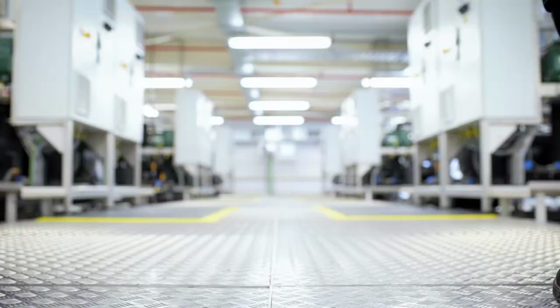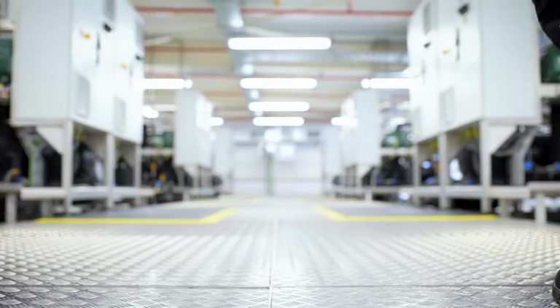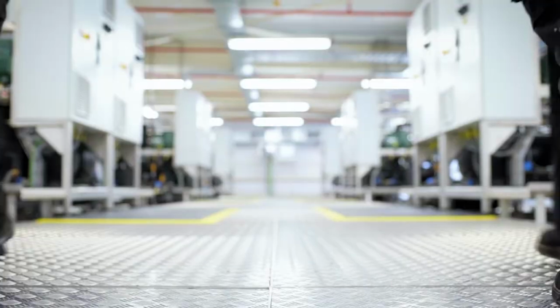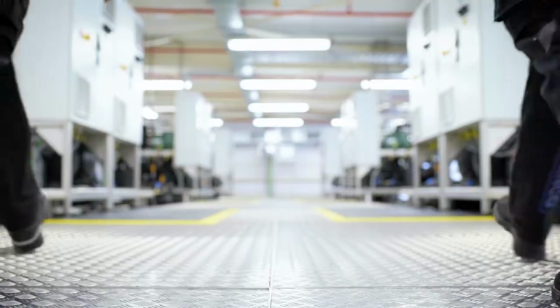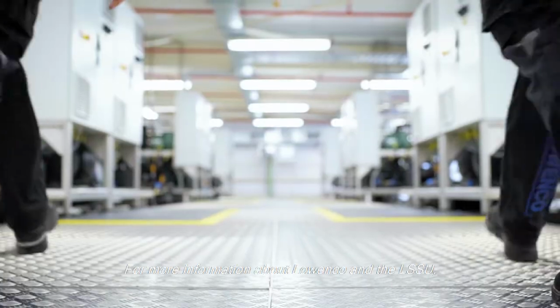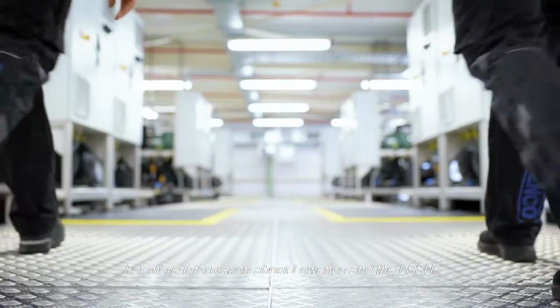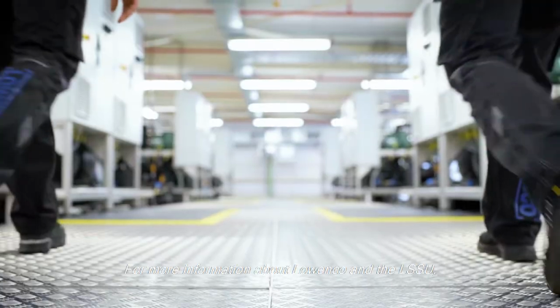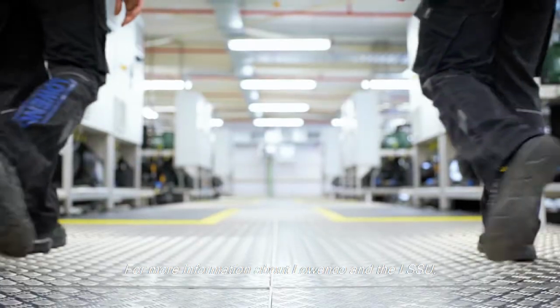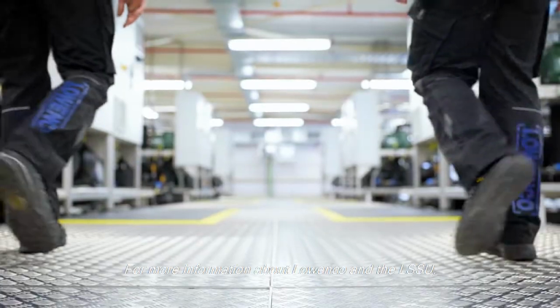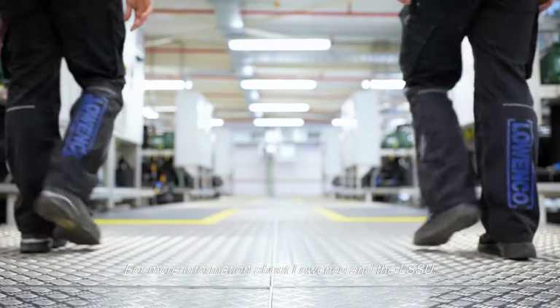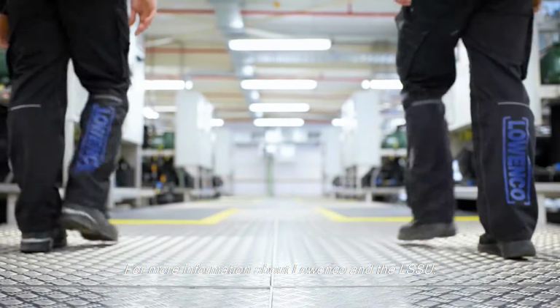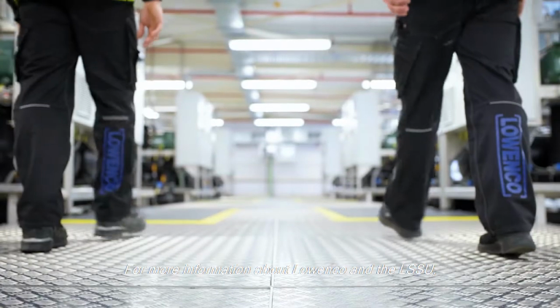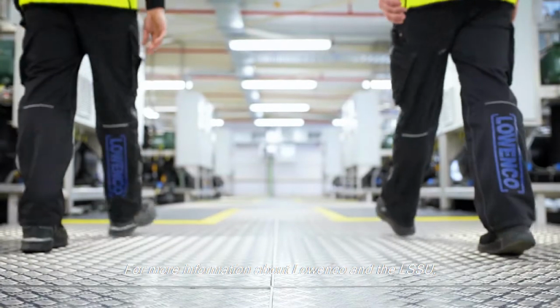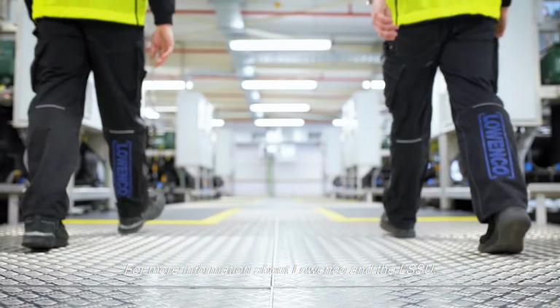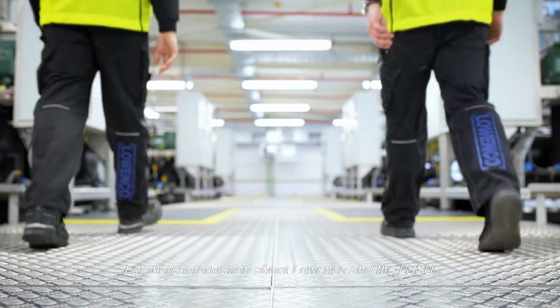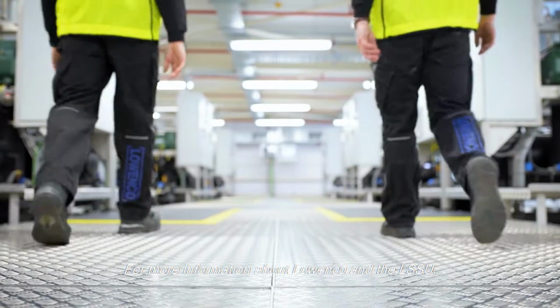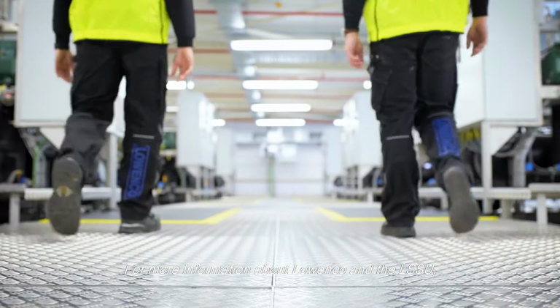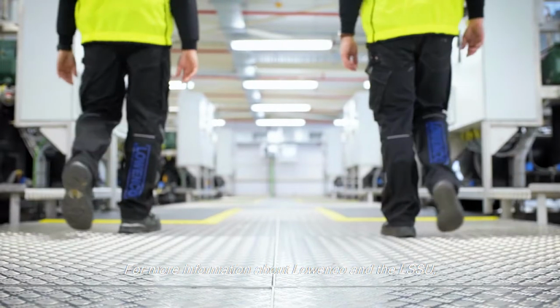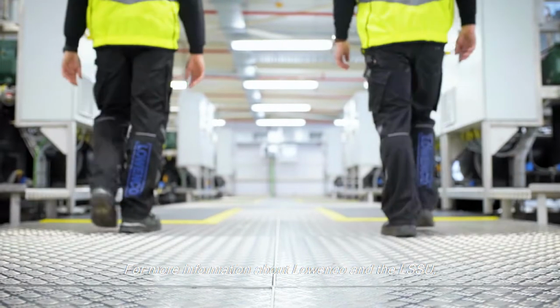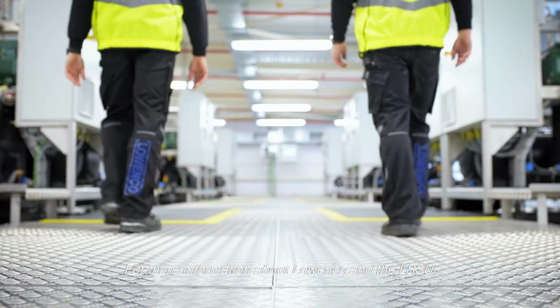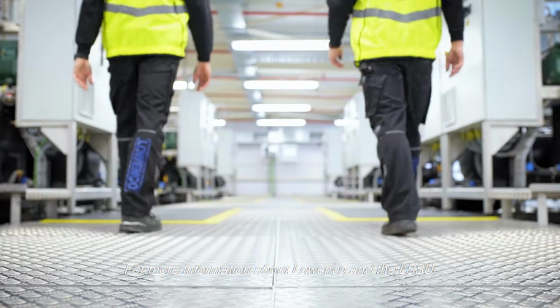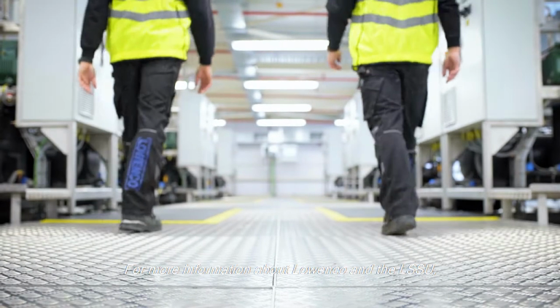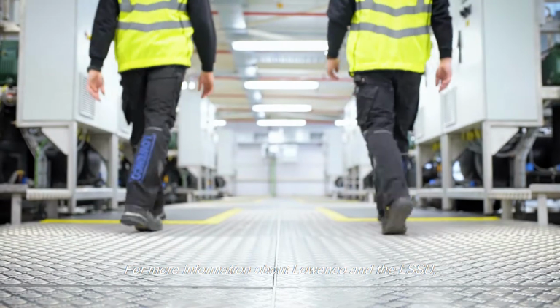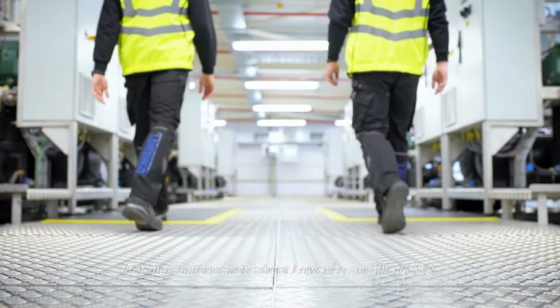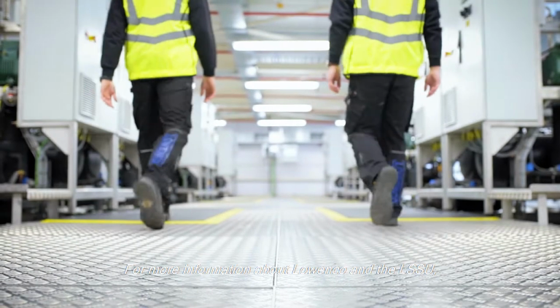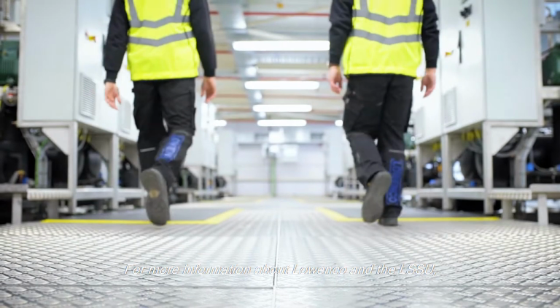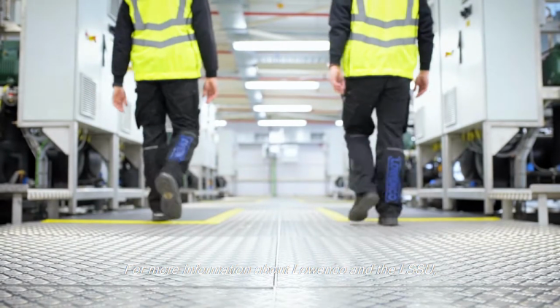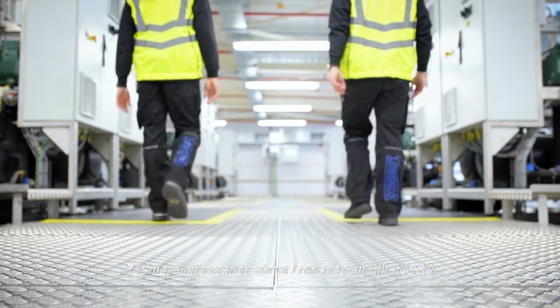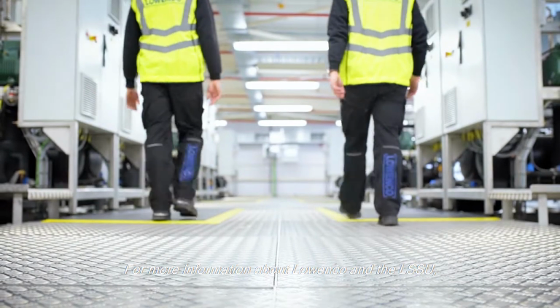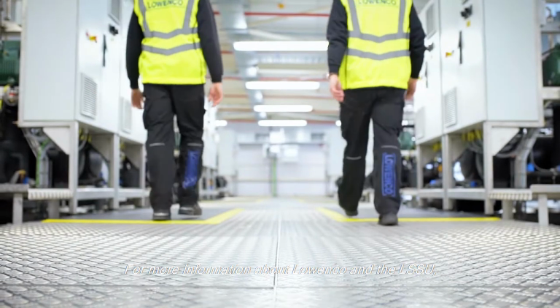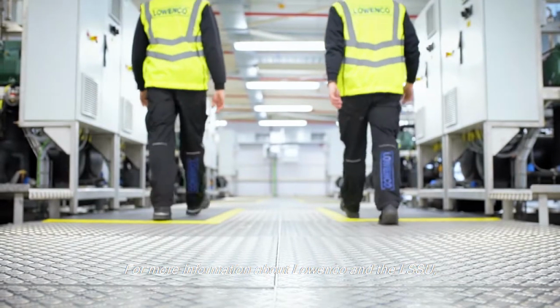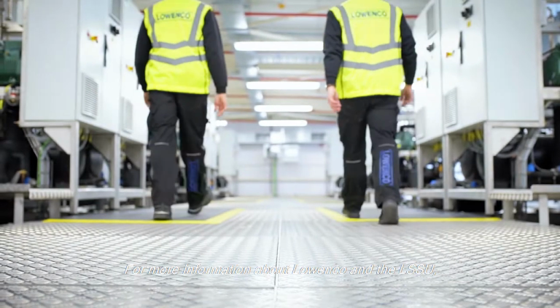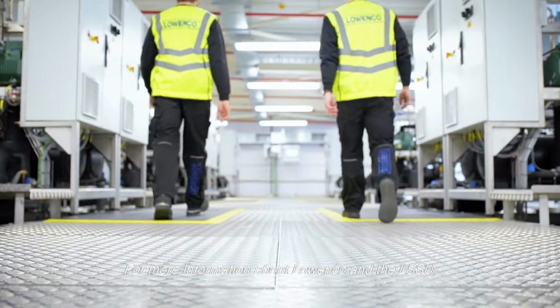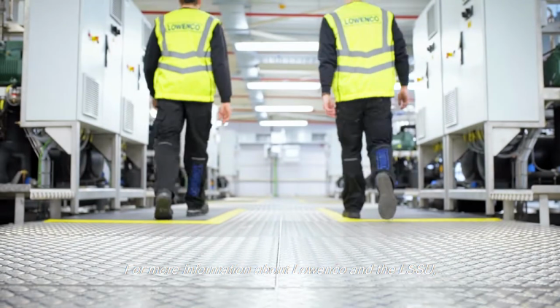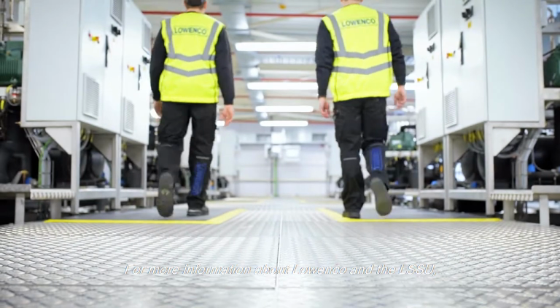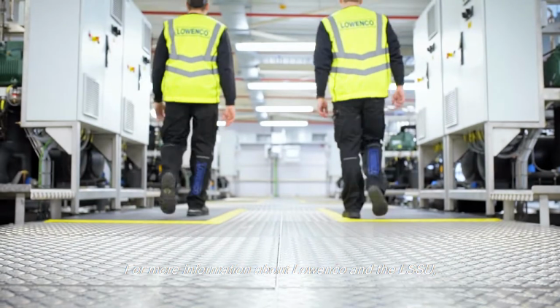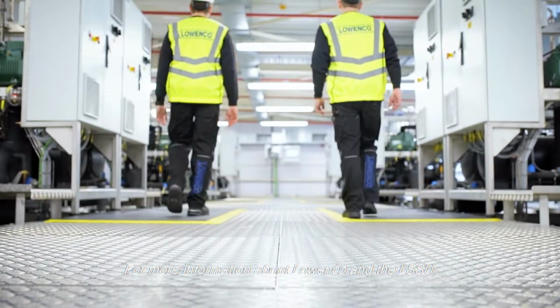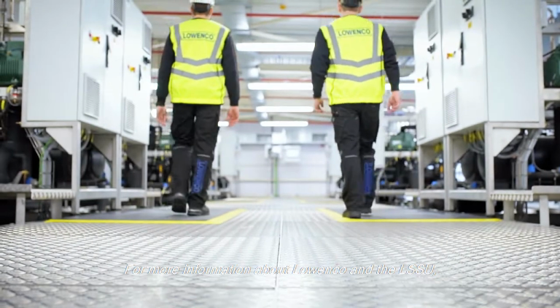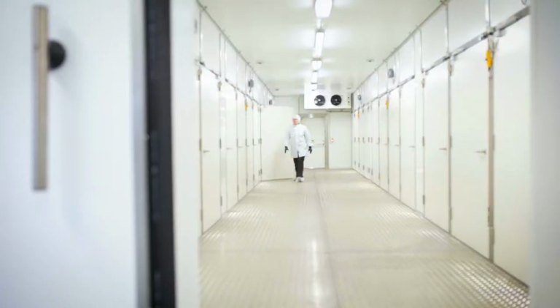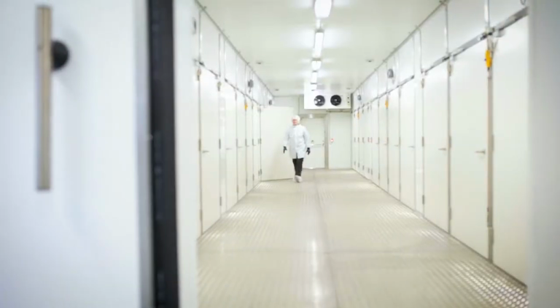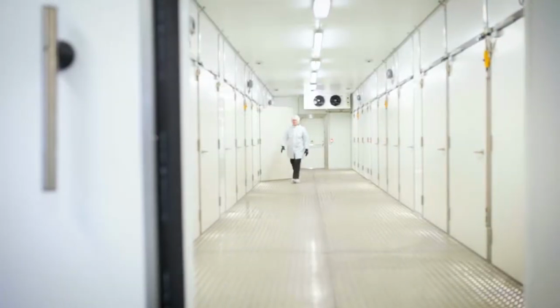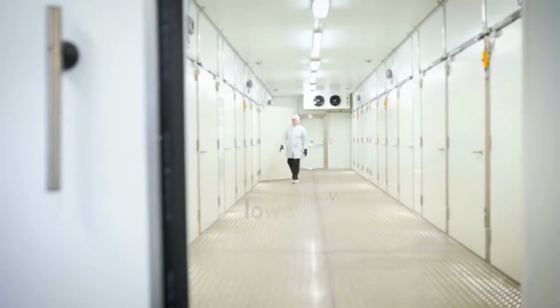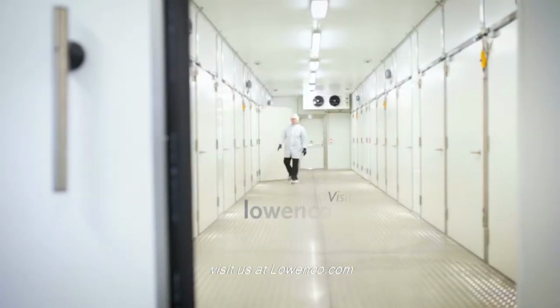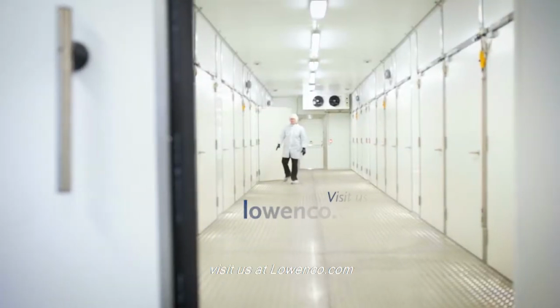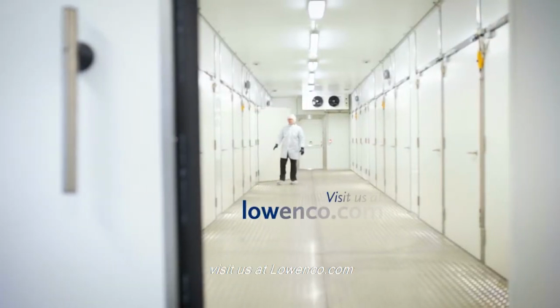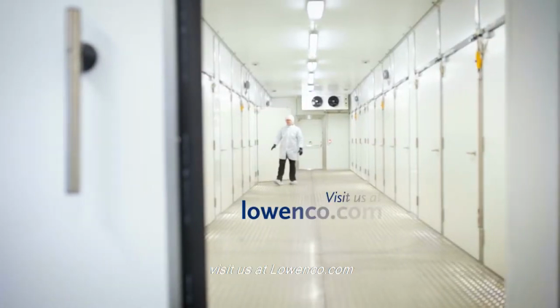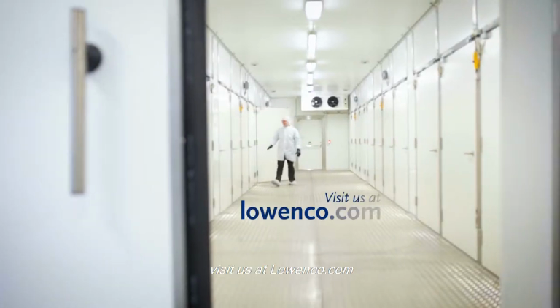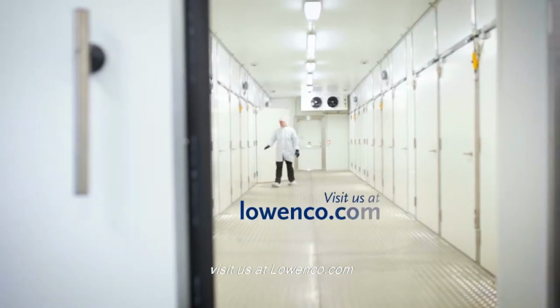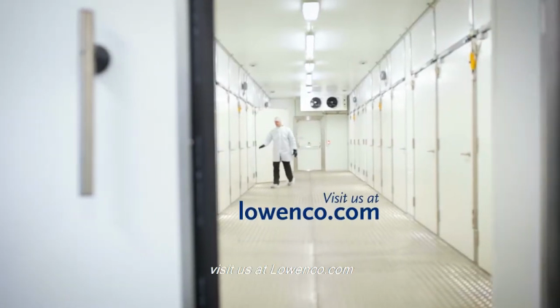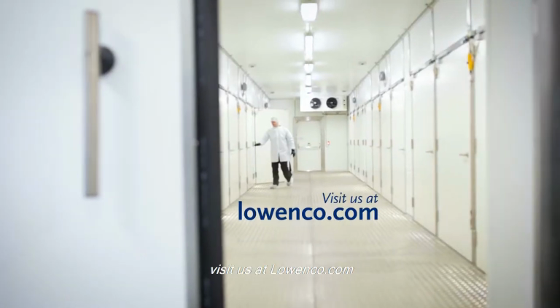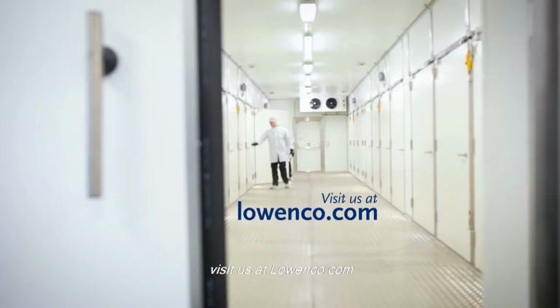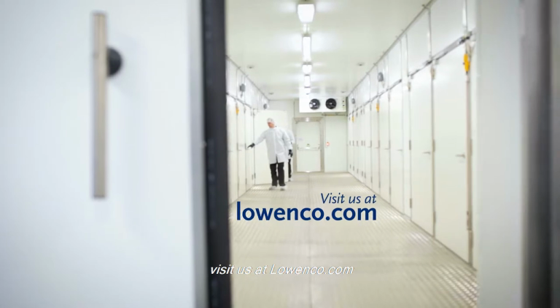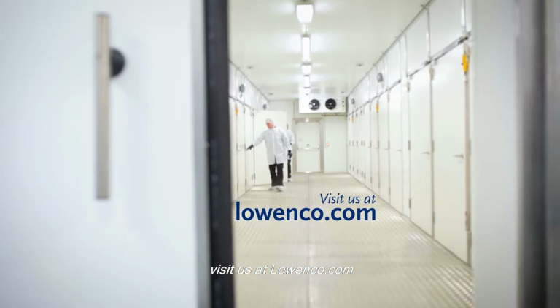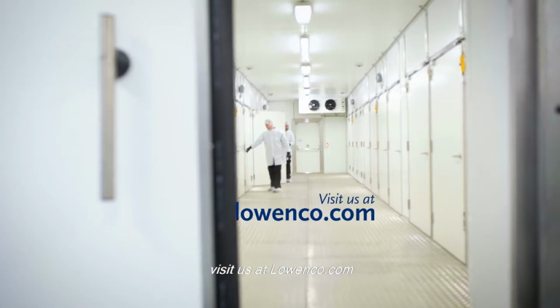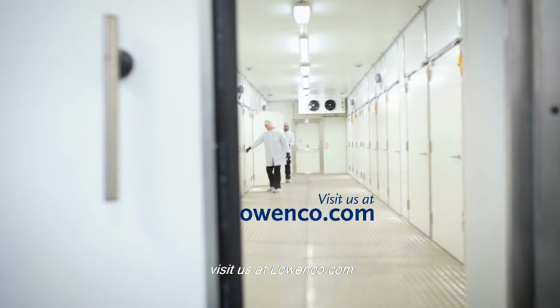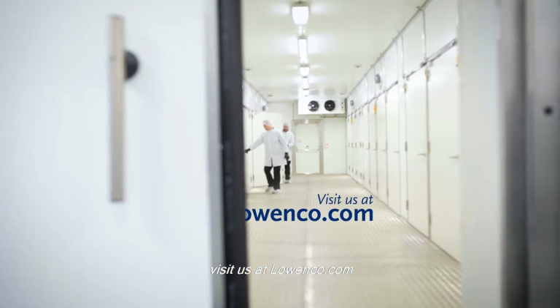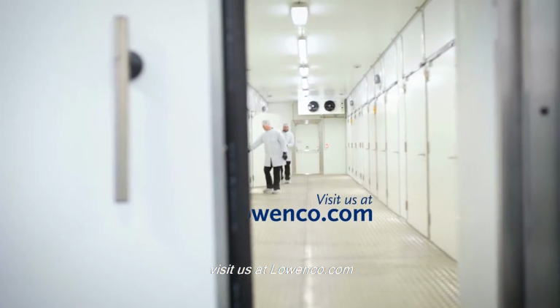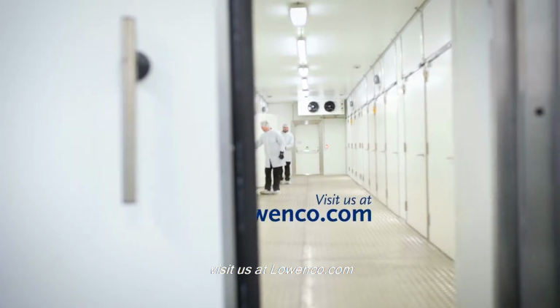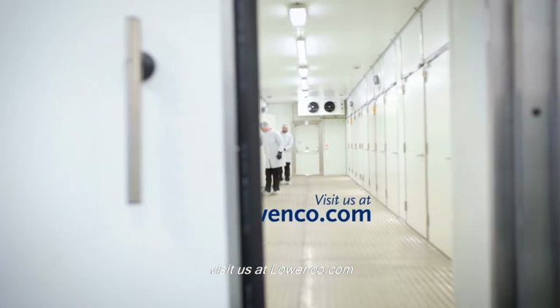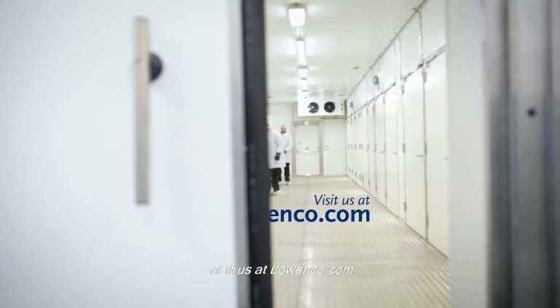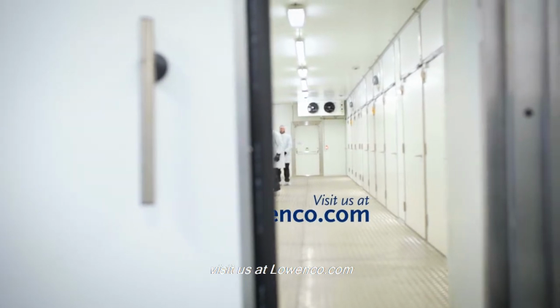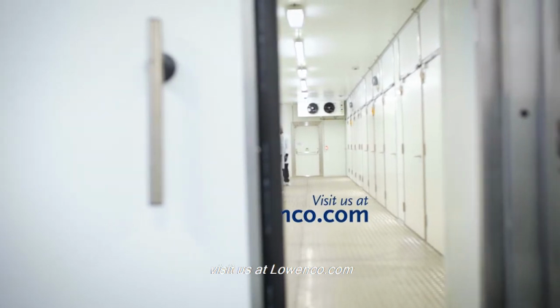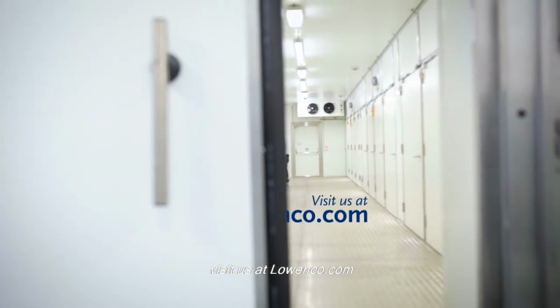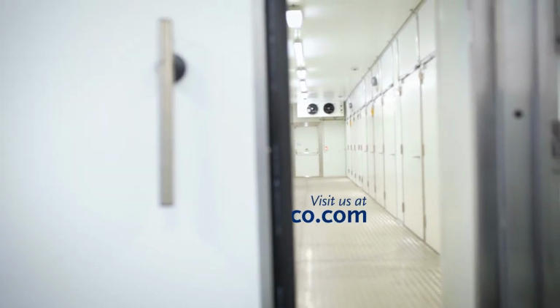For more information about Loenco and the LSSU, visit us at loenco.com. Thank you.